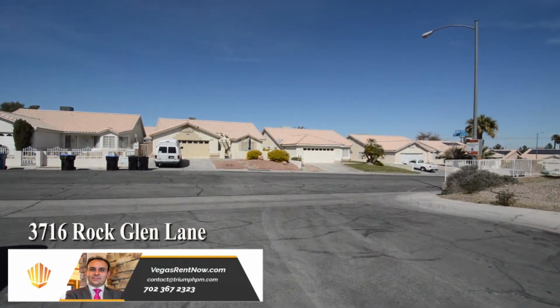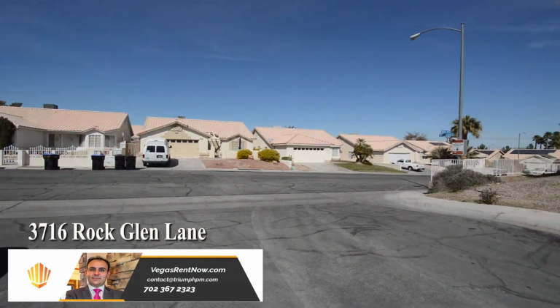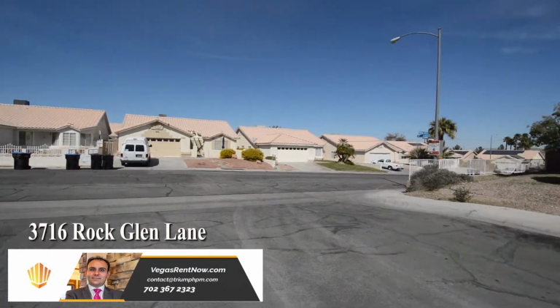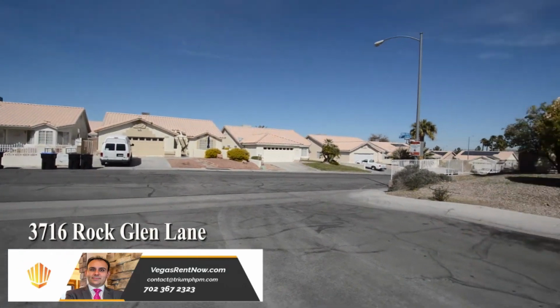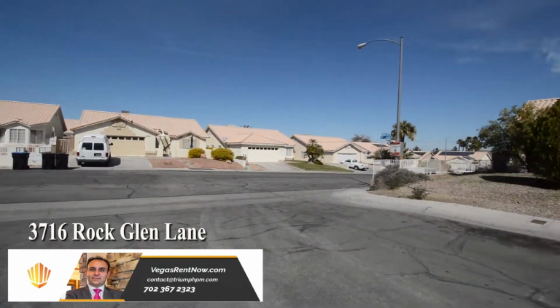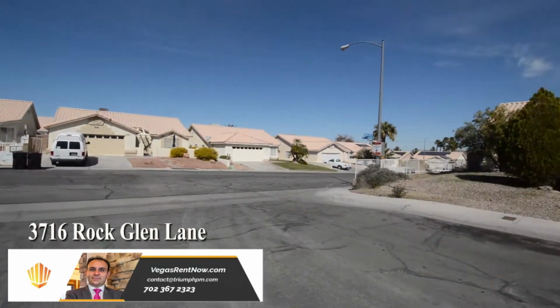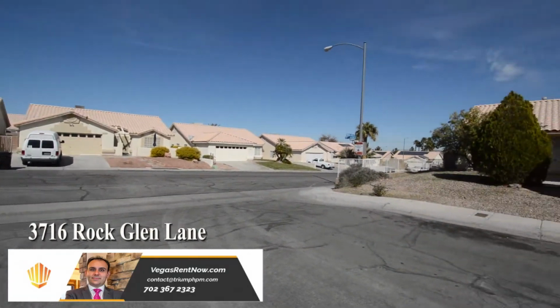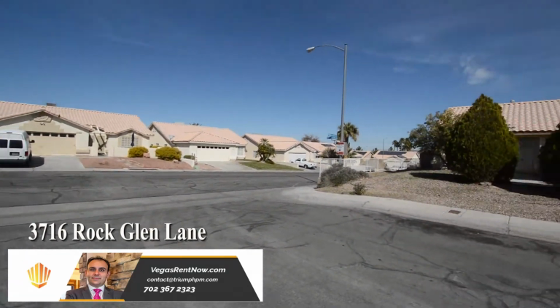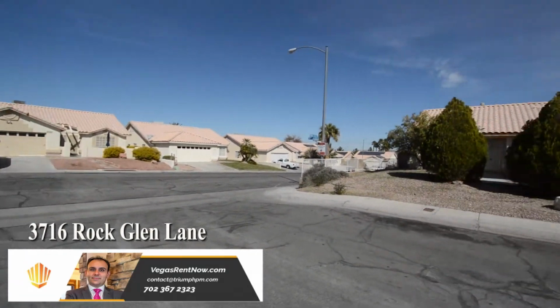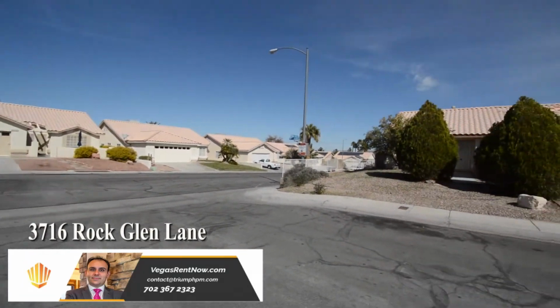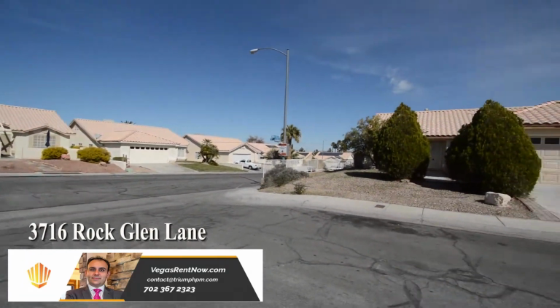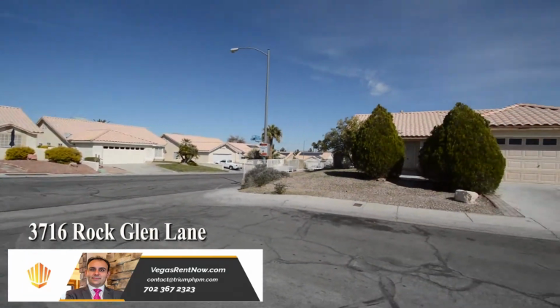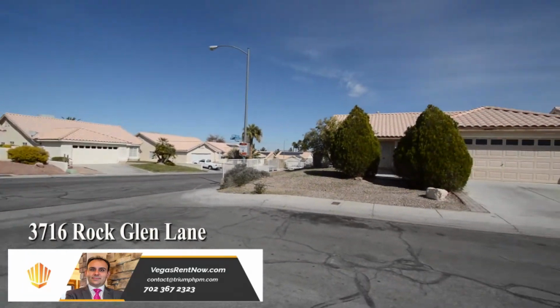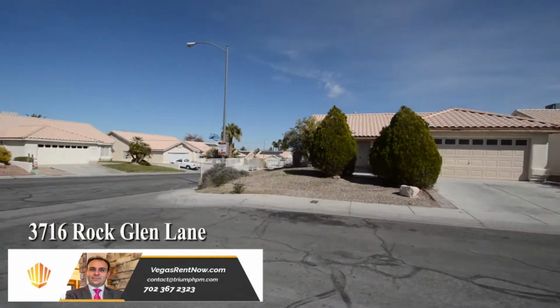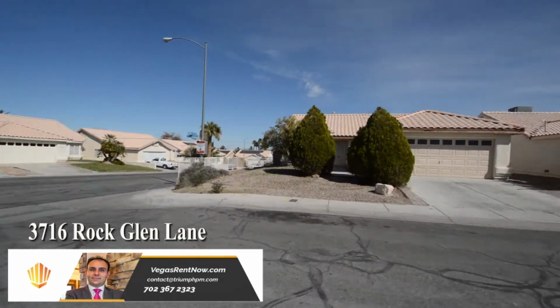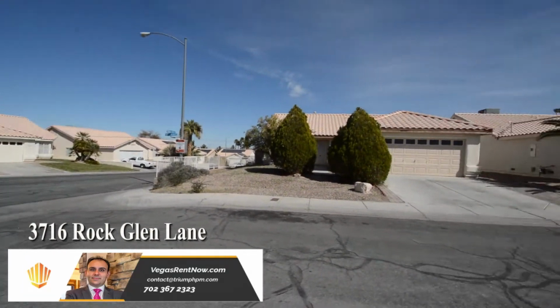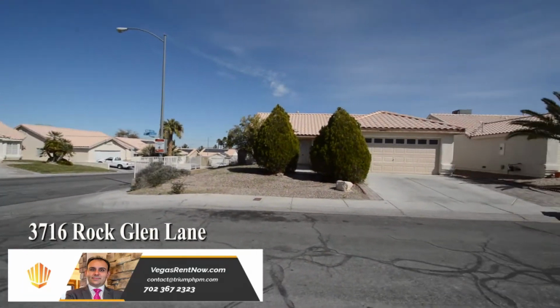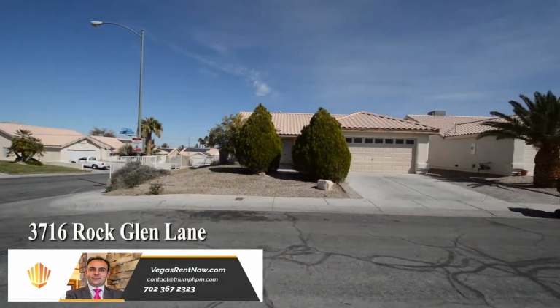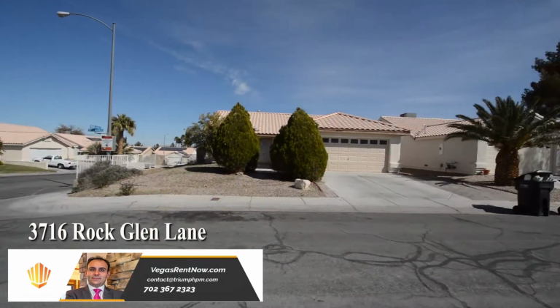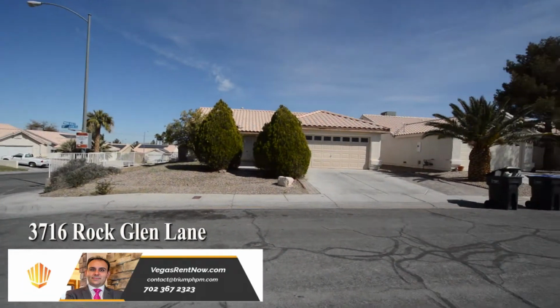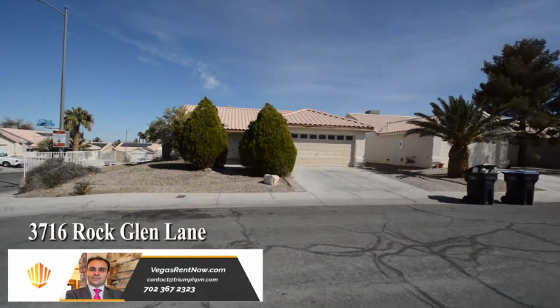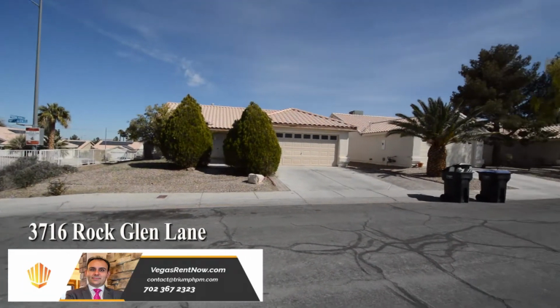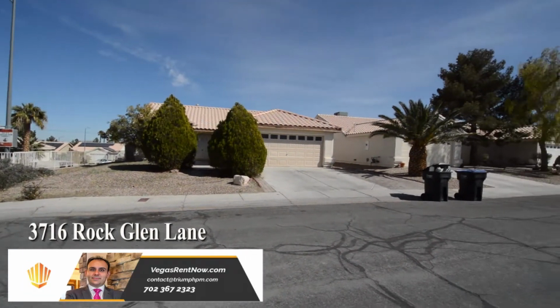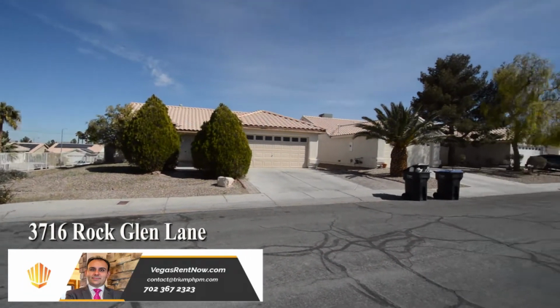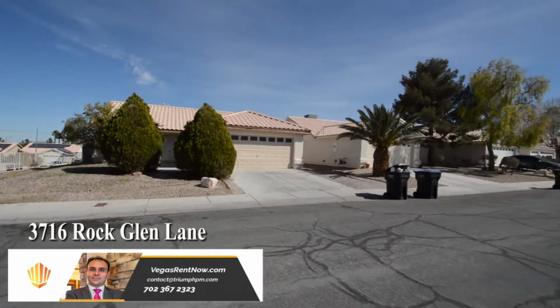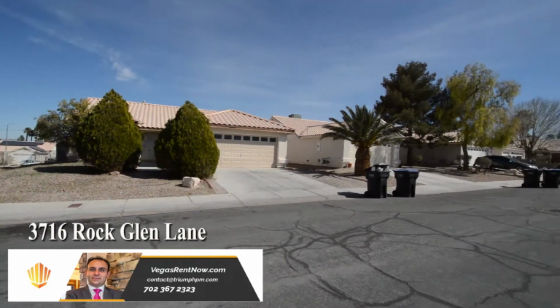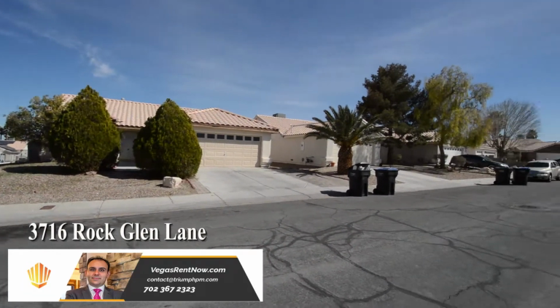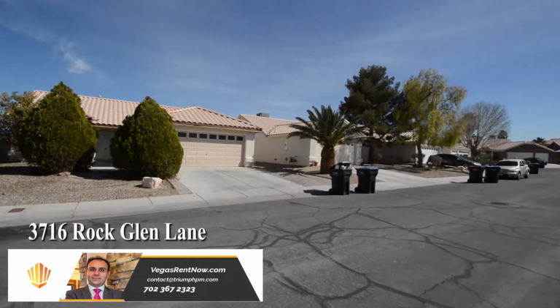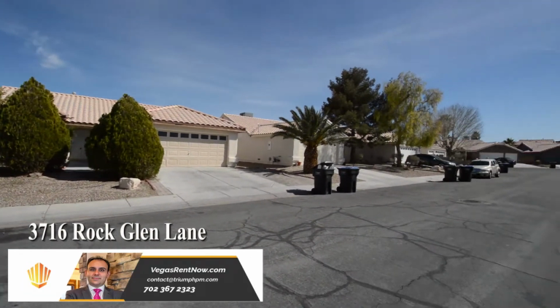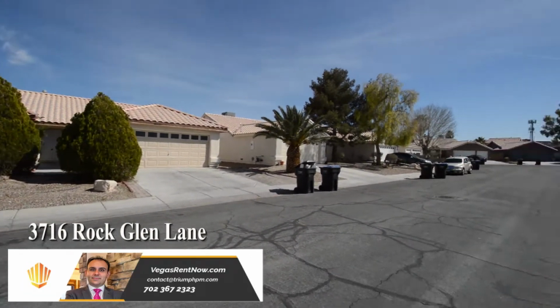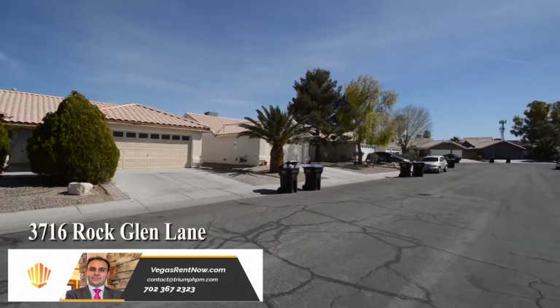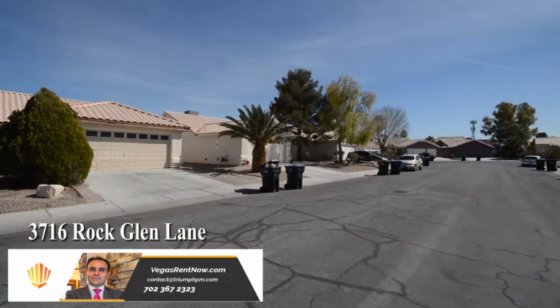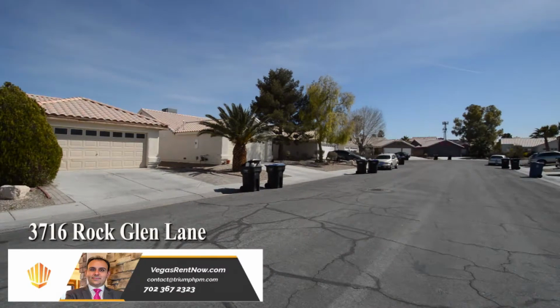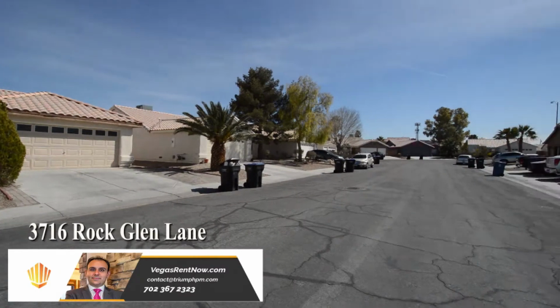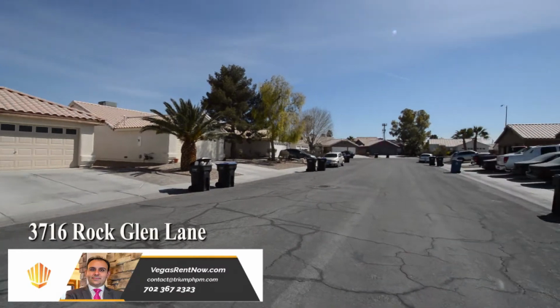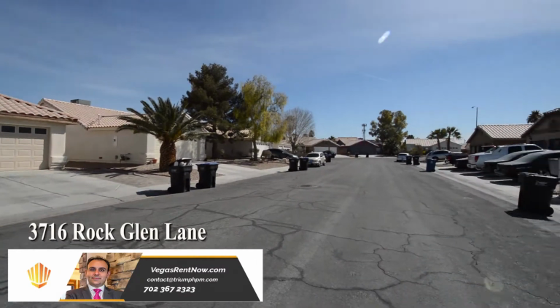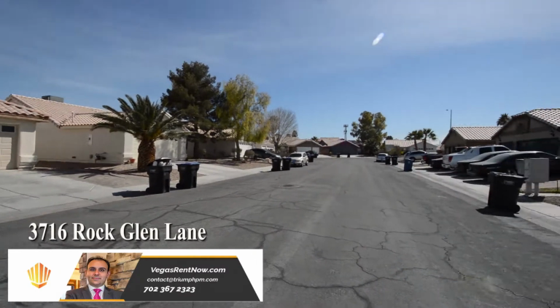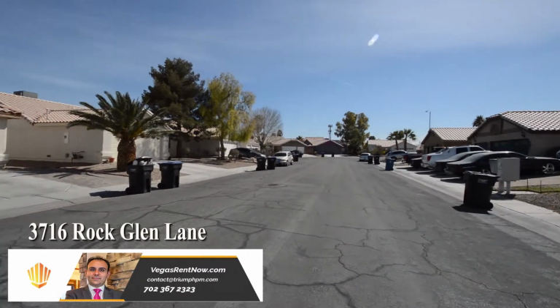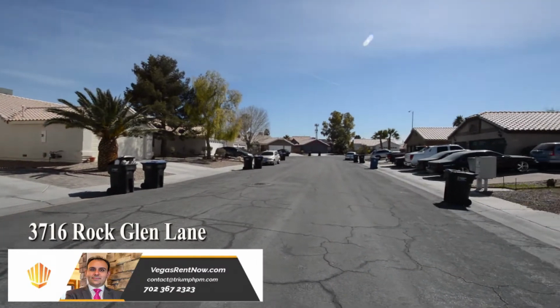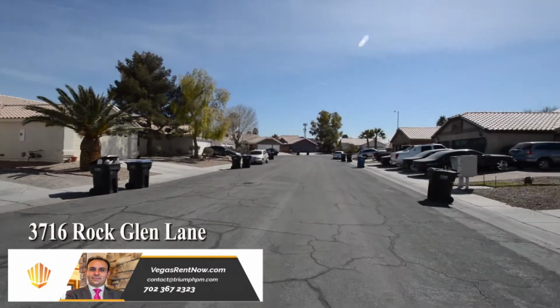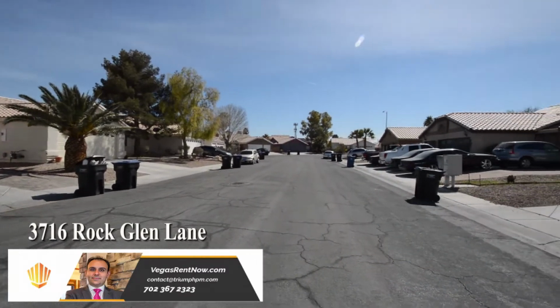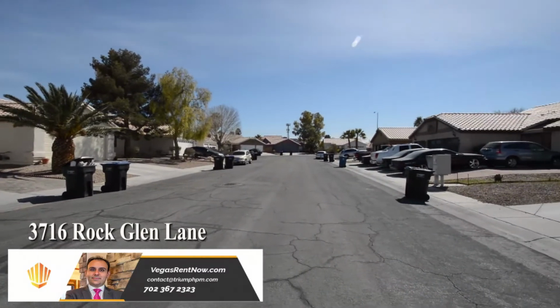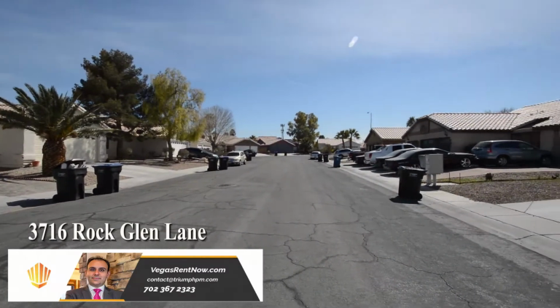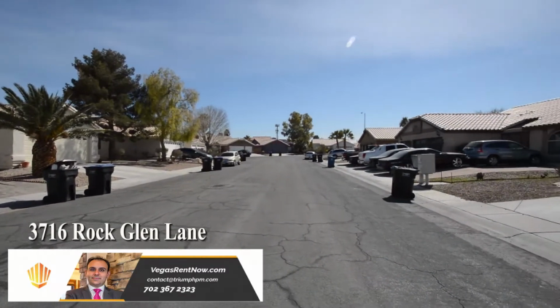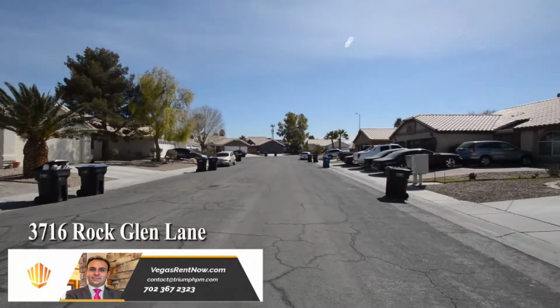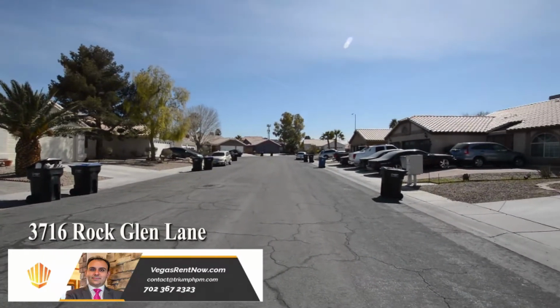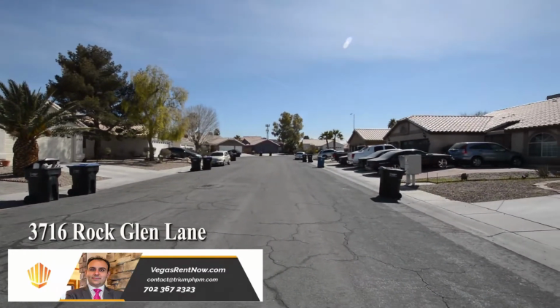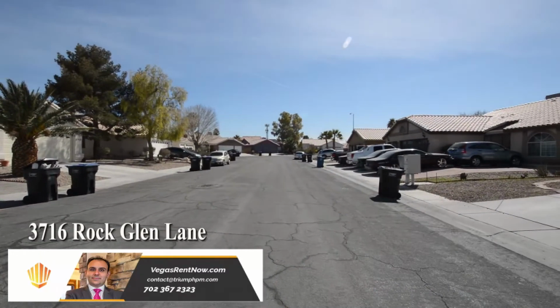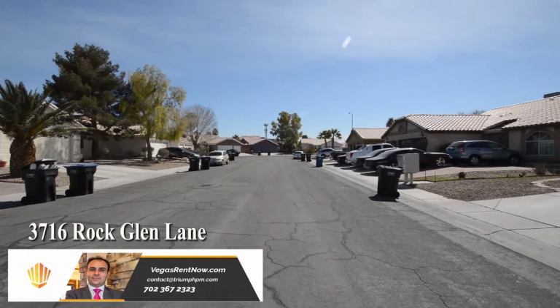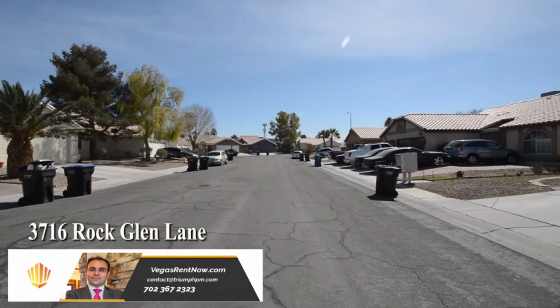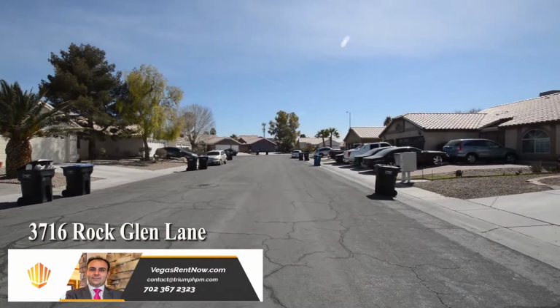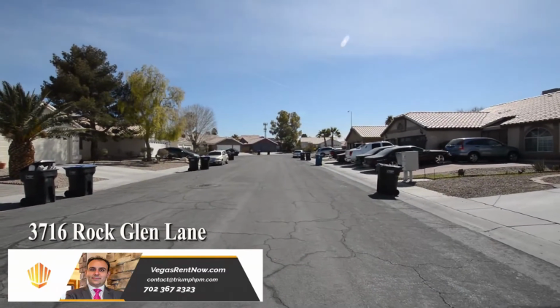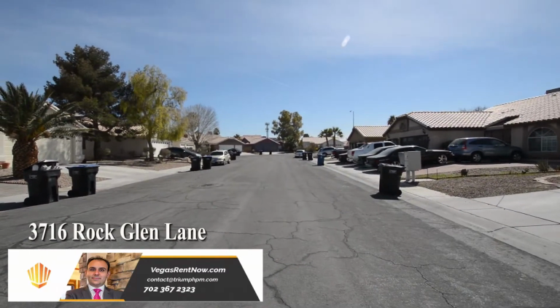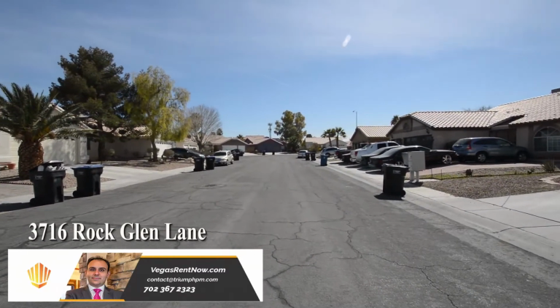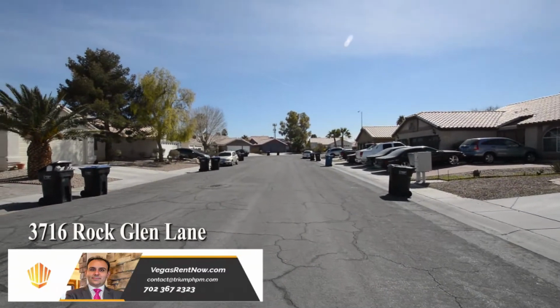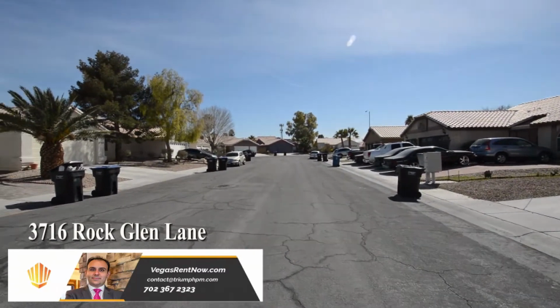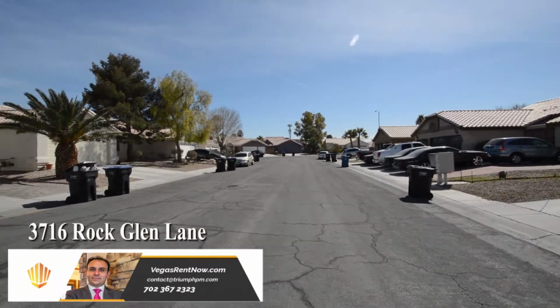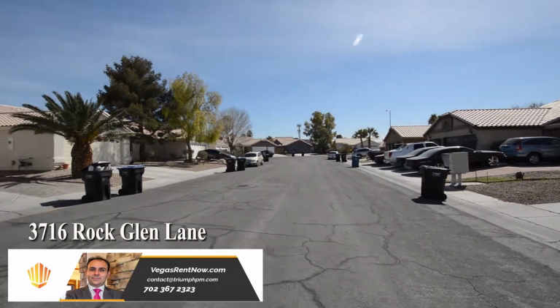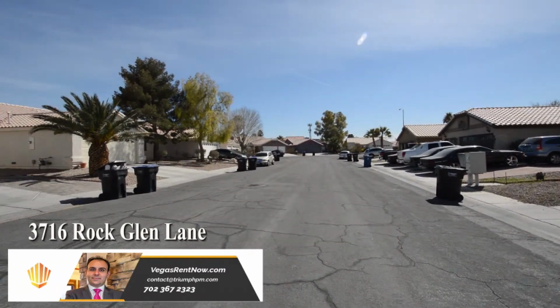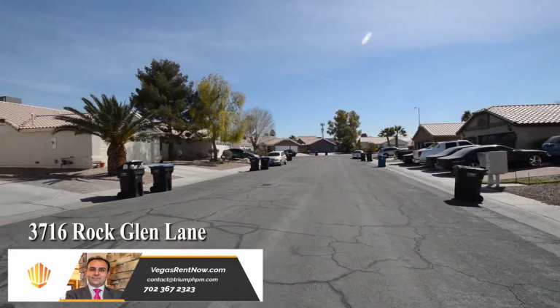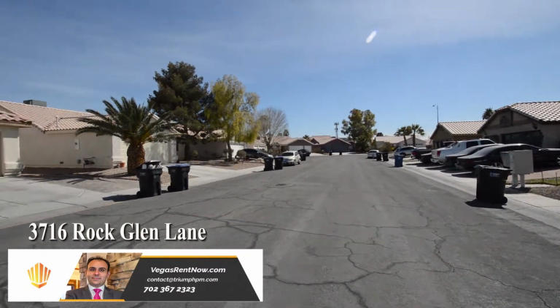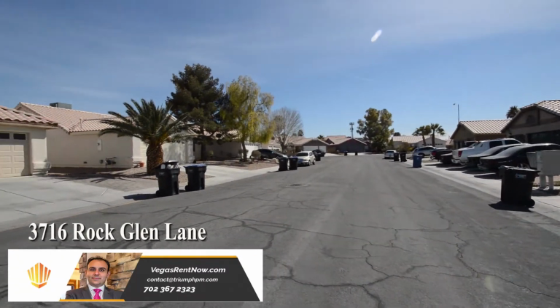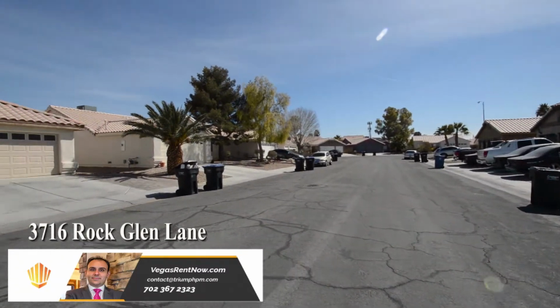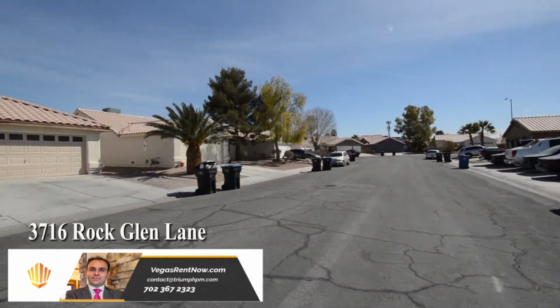The home features an open floor plan with vaulted ceilings, three bedrooms, two bathrooms, and an attached two-car garage.